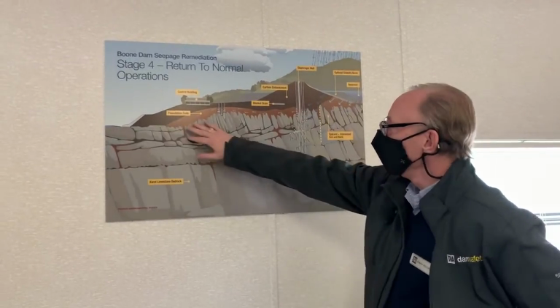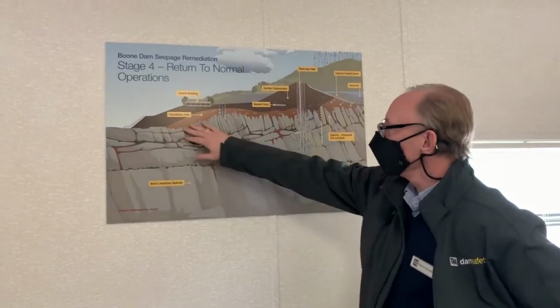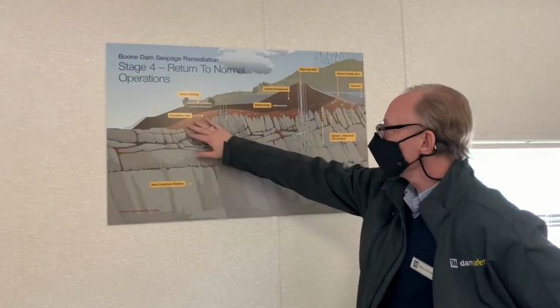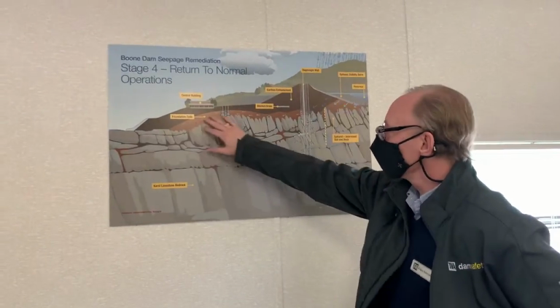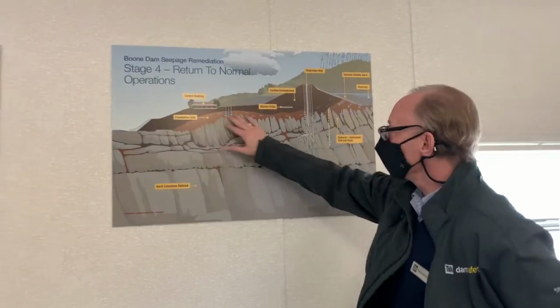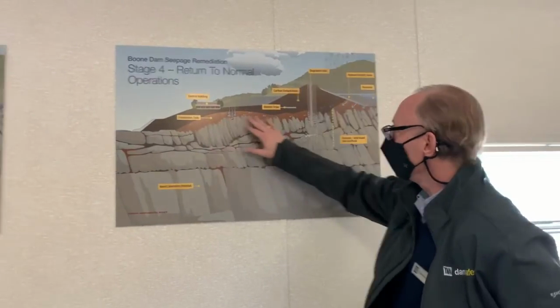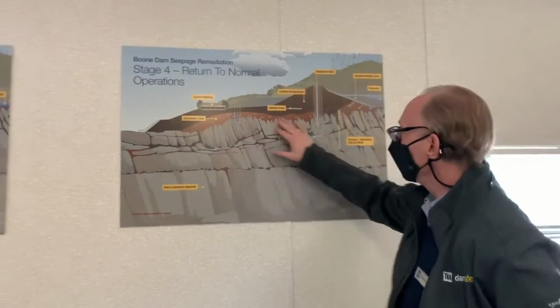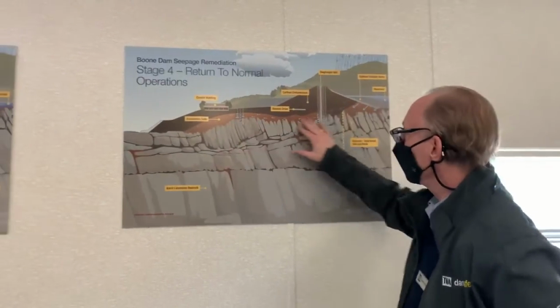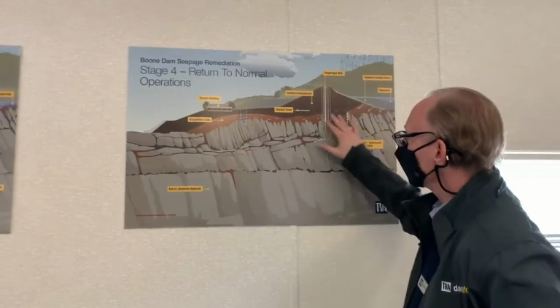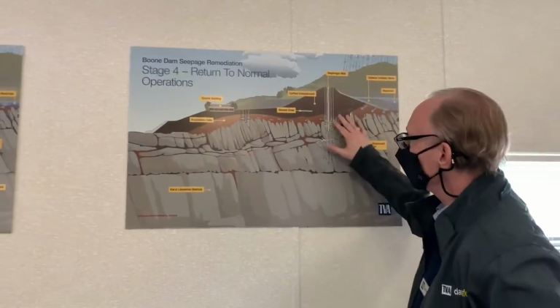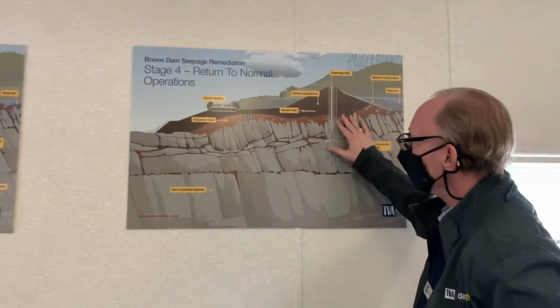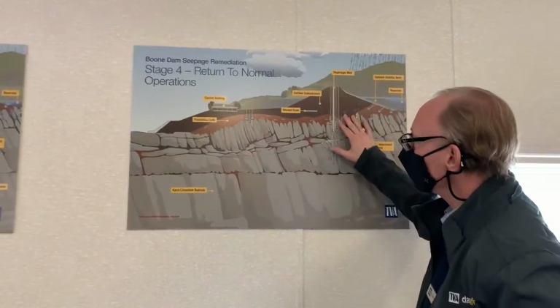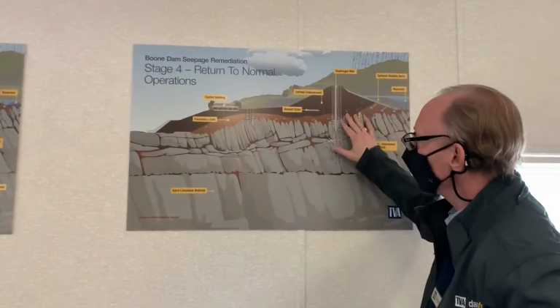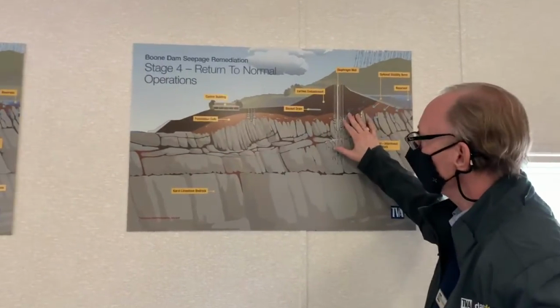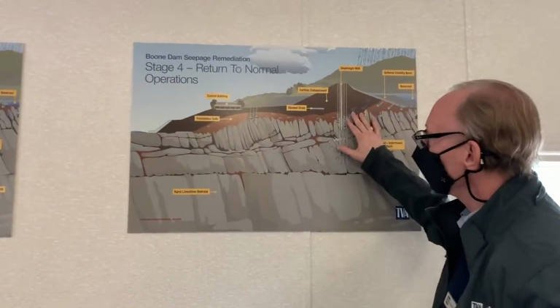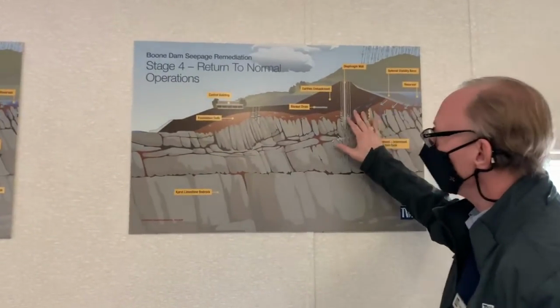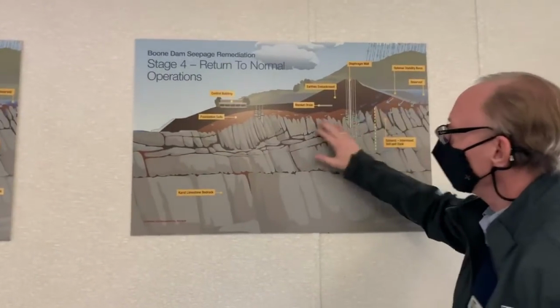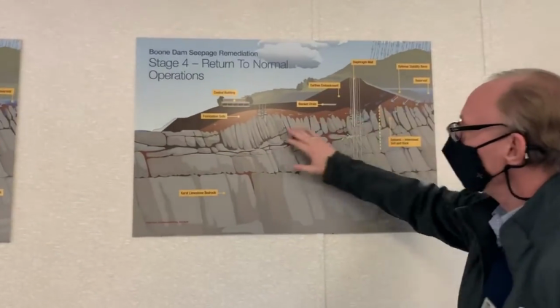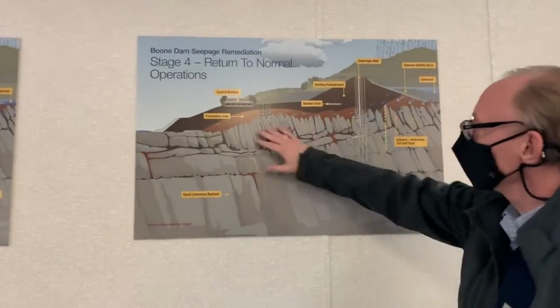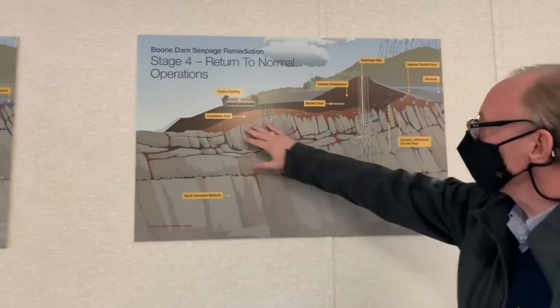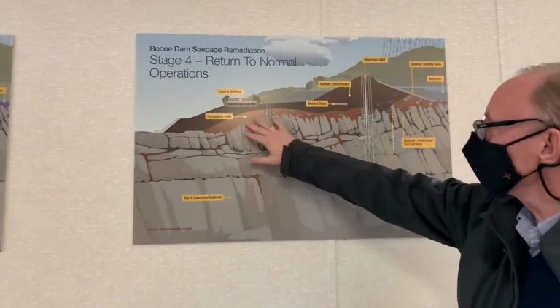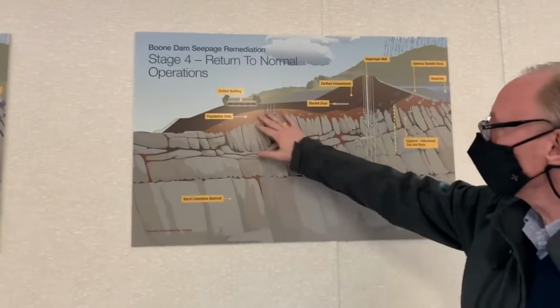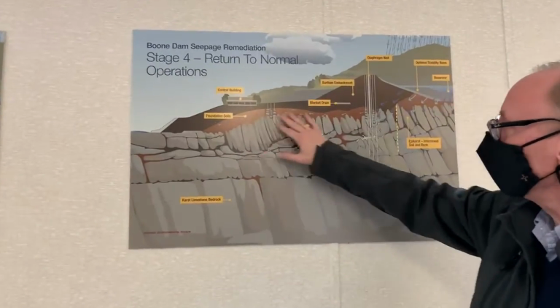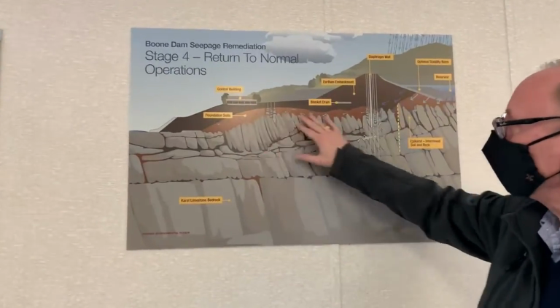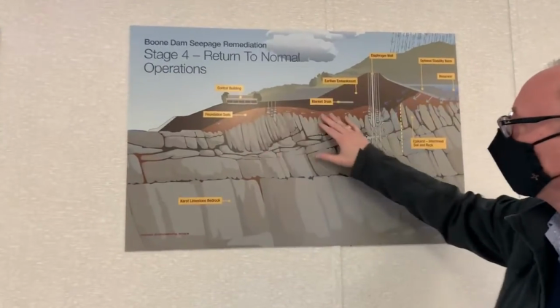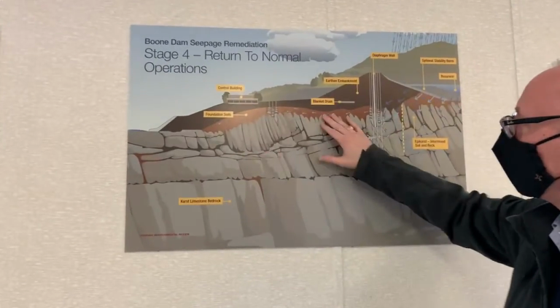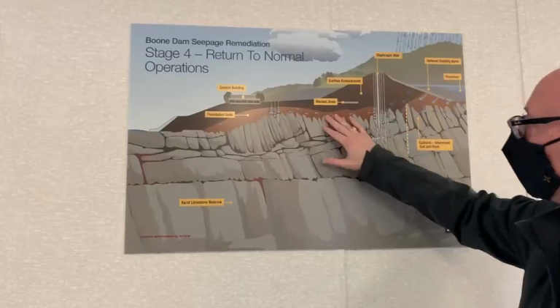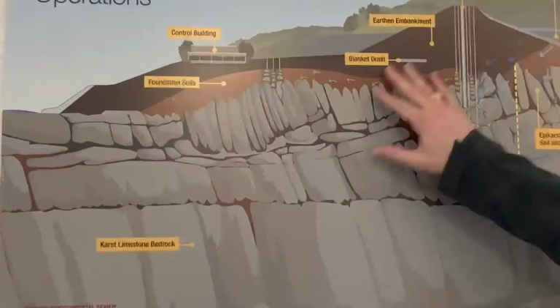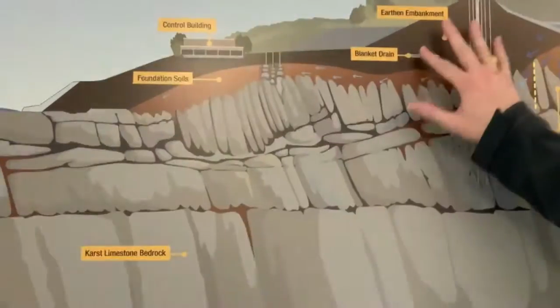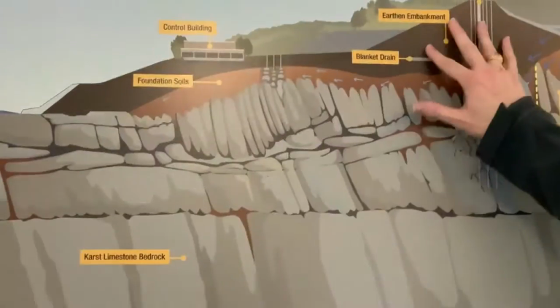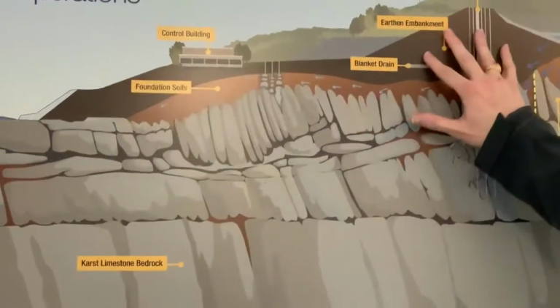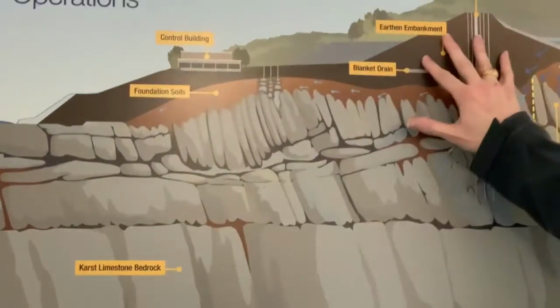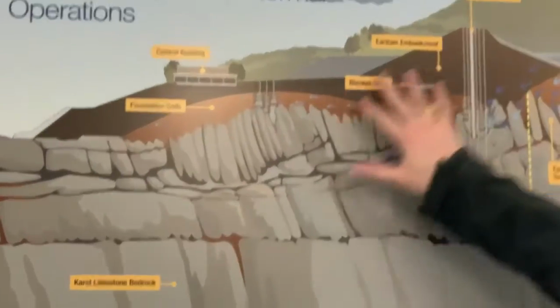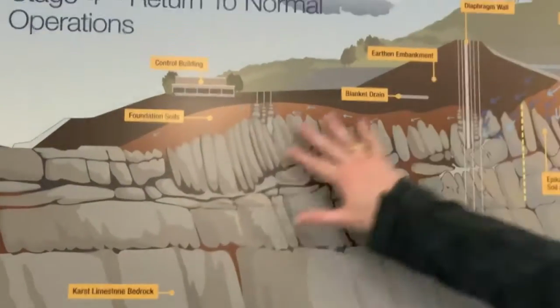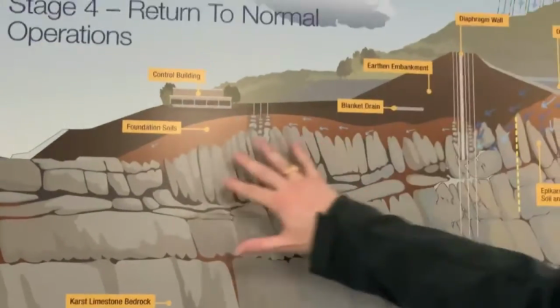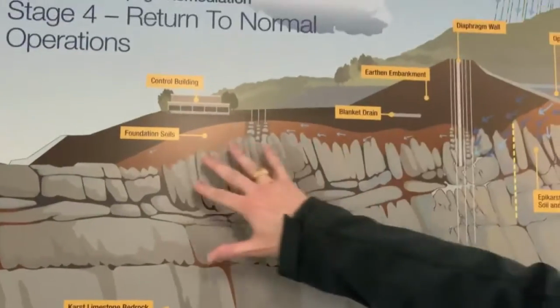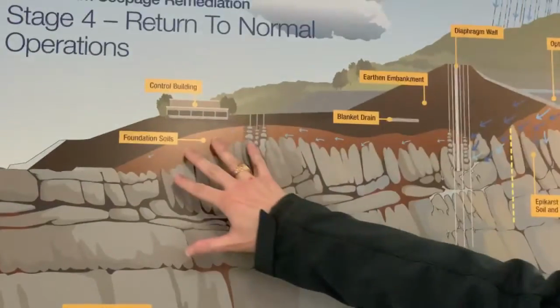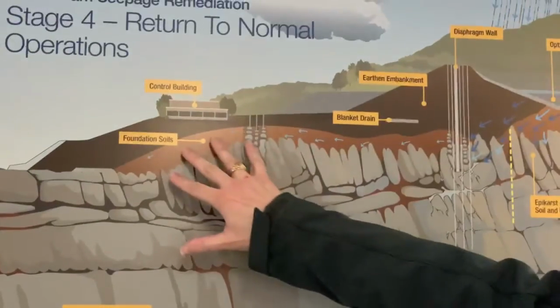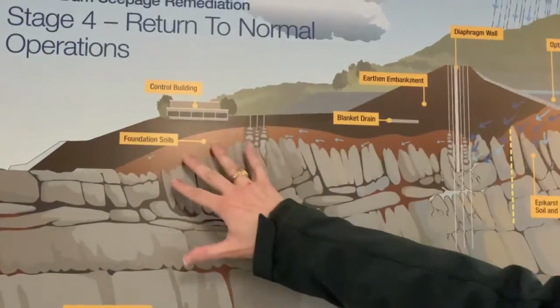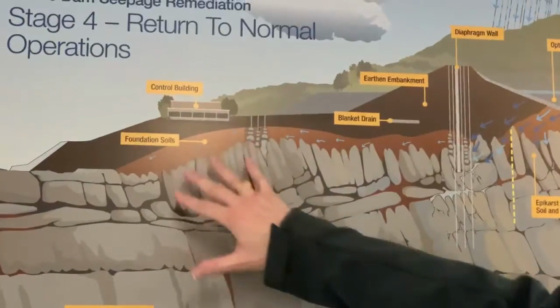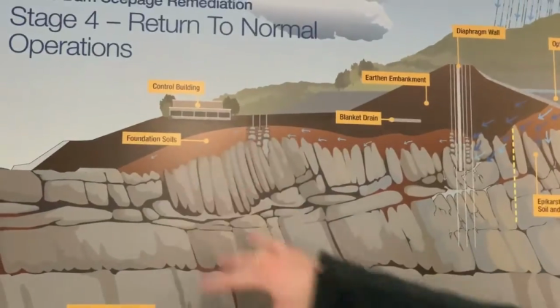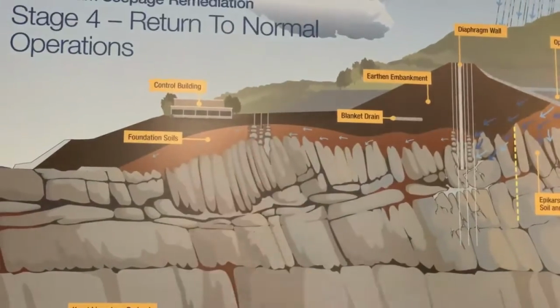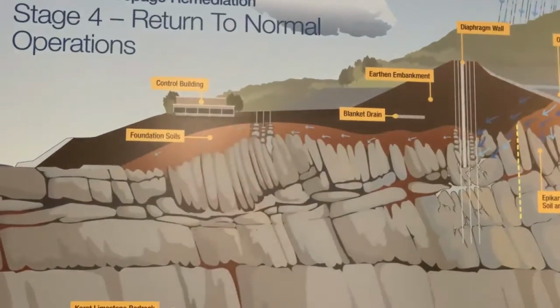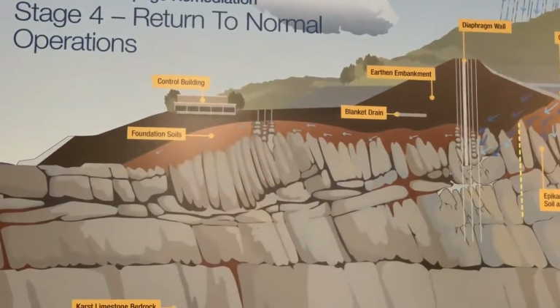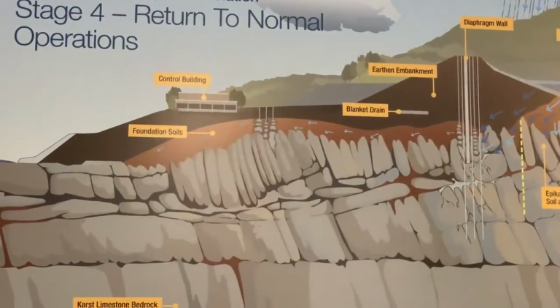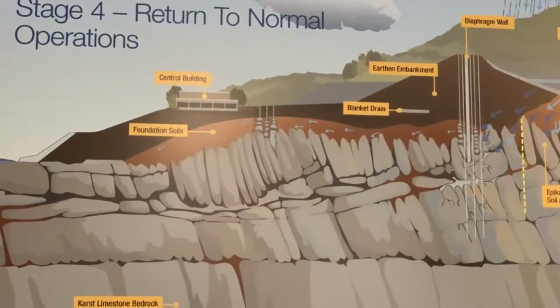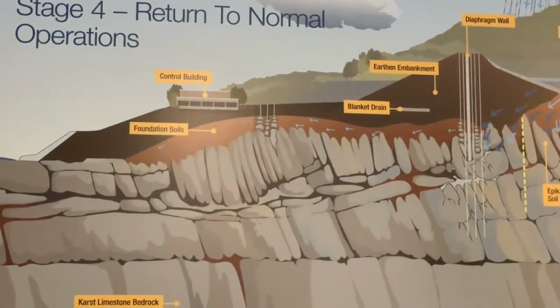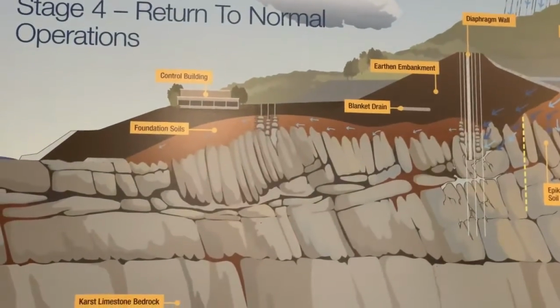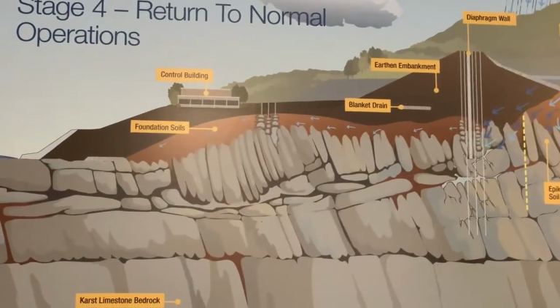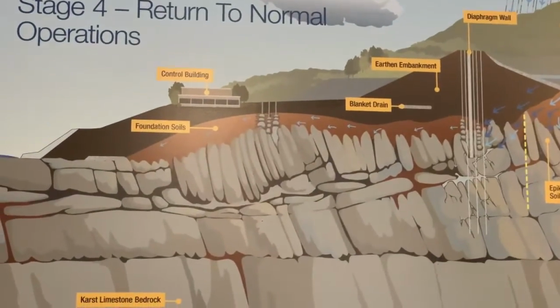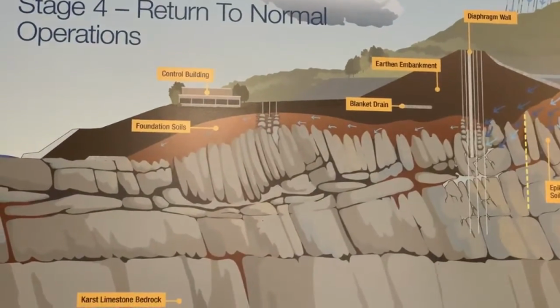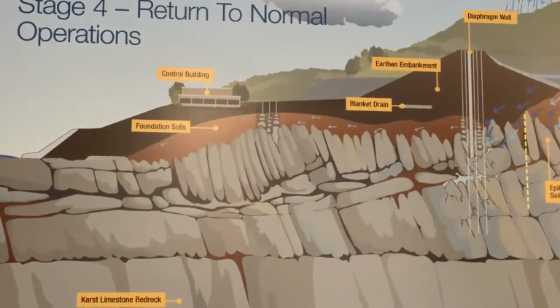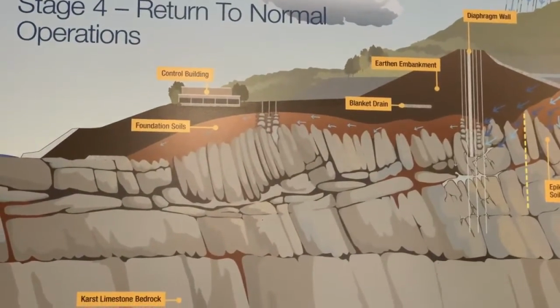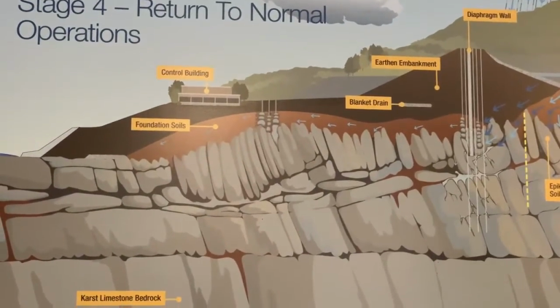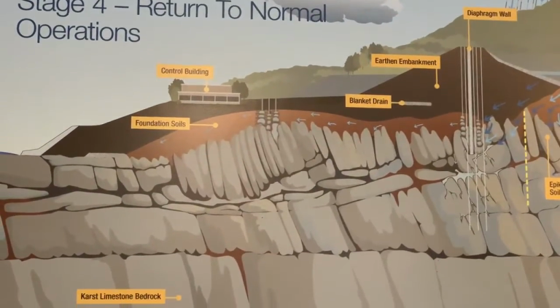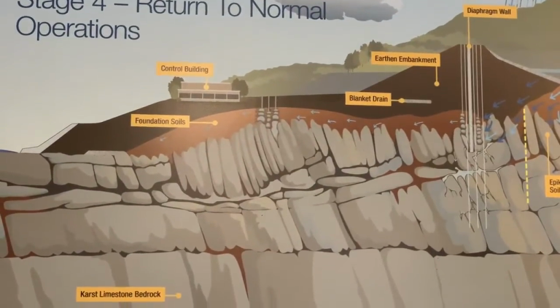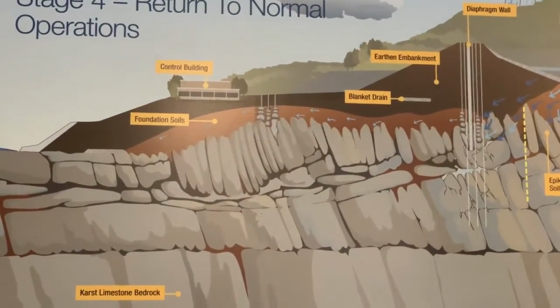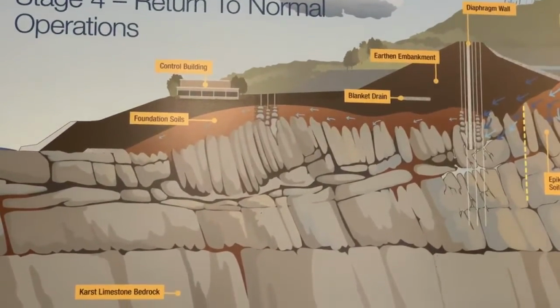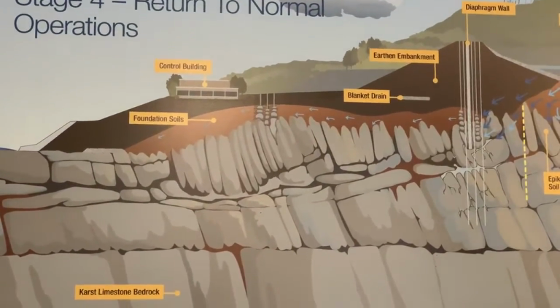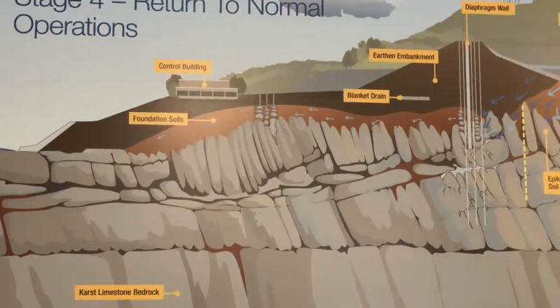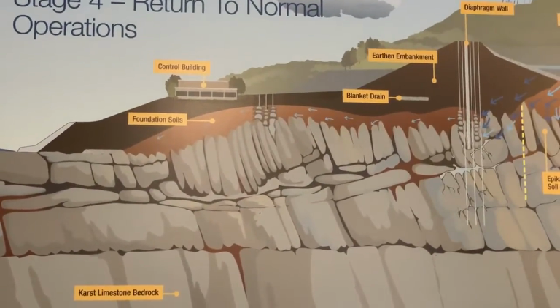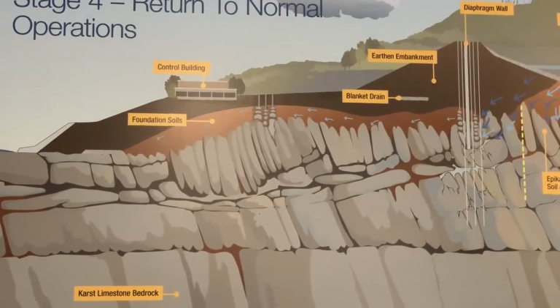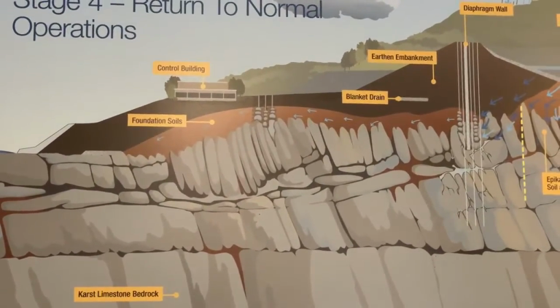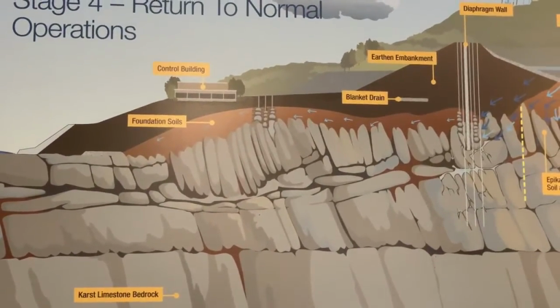There's some soil that was naturally occurring — that's the sort of light ground. And then the darker ground are pieces of the dam which were built back in the 1950s.